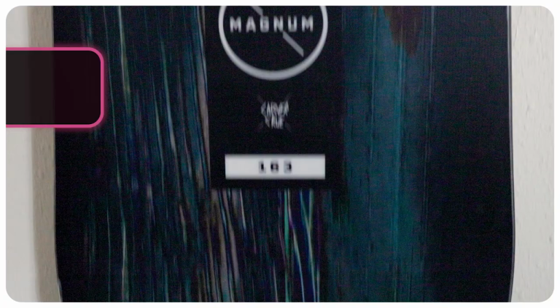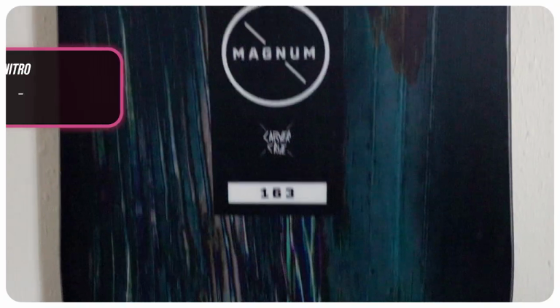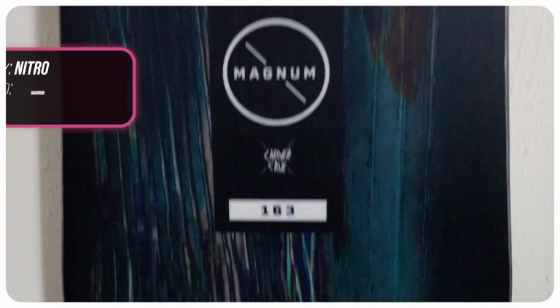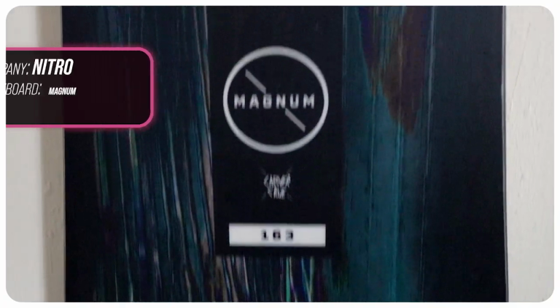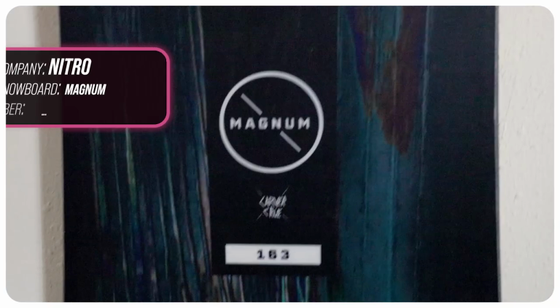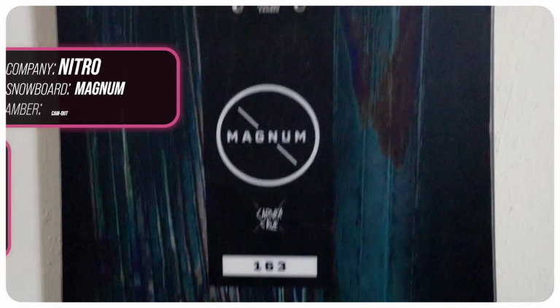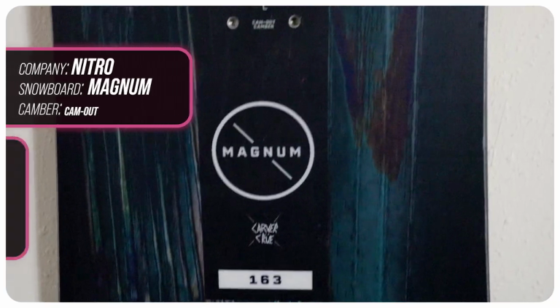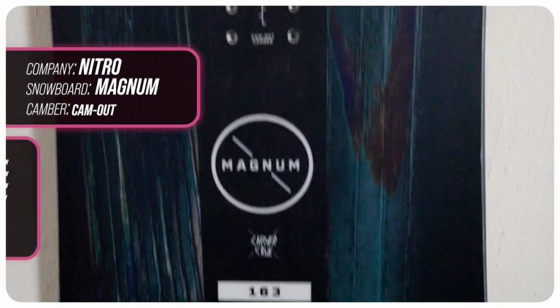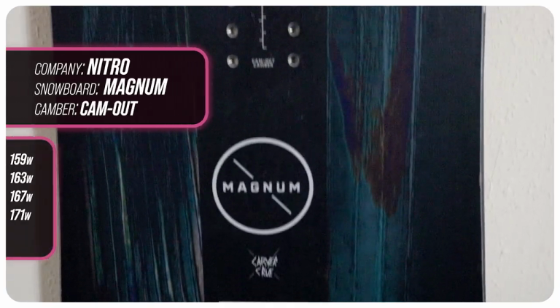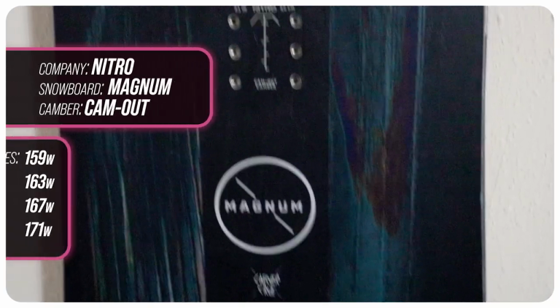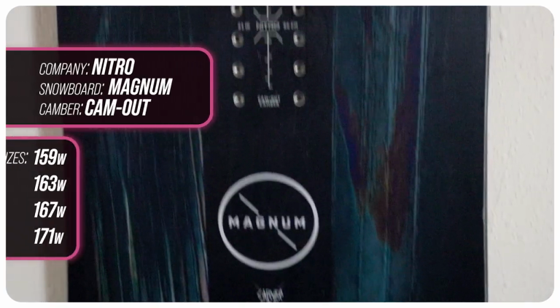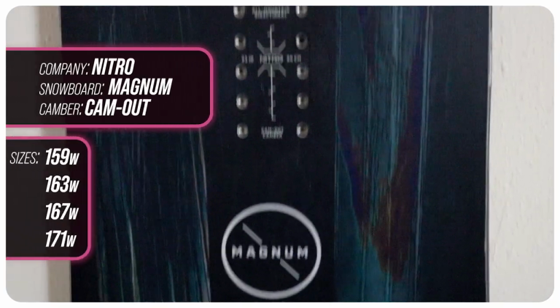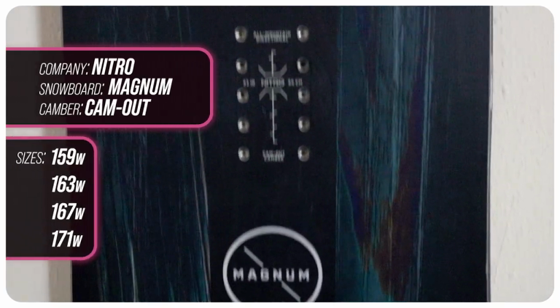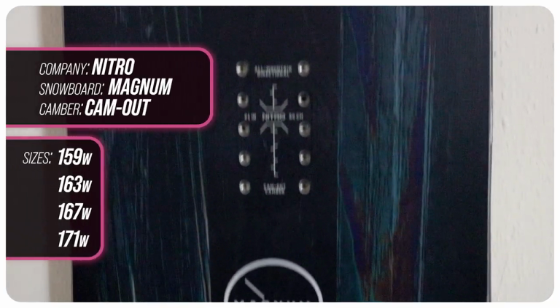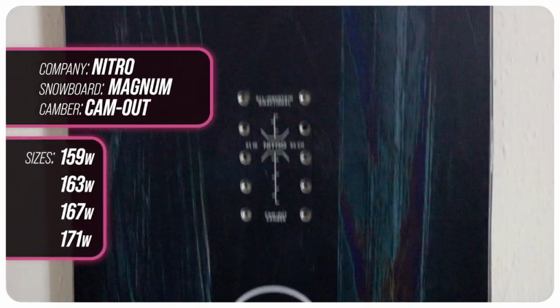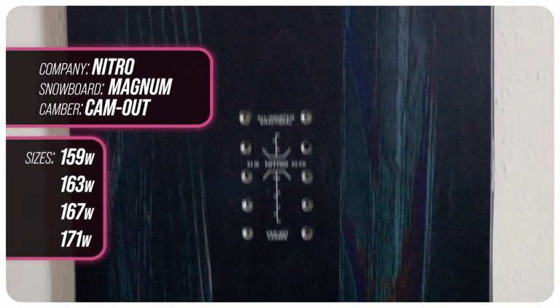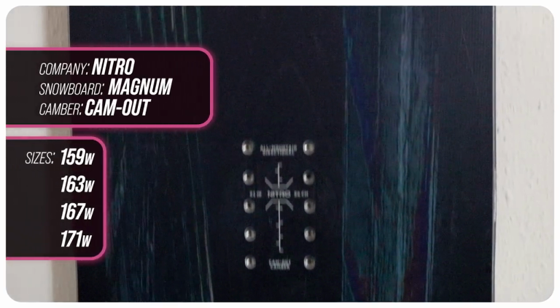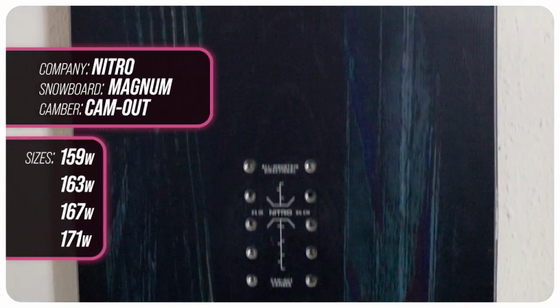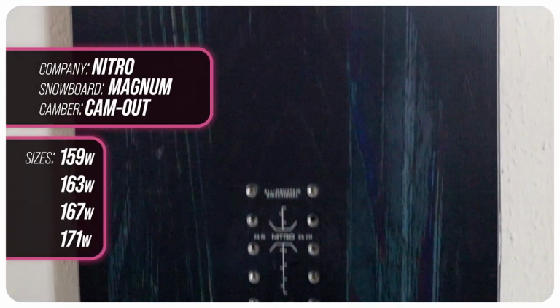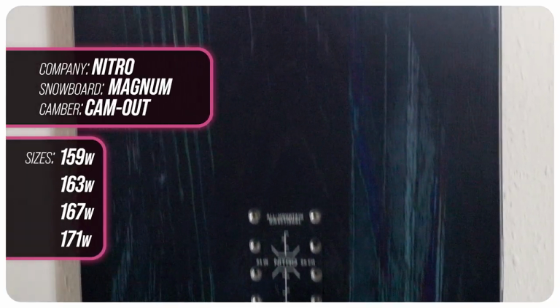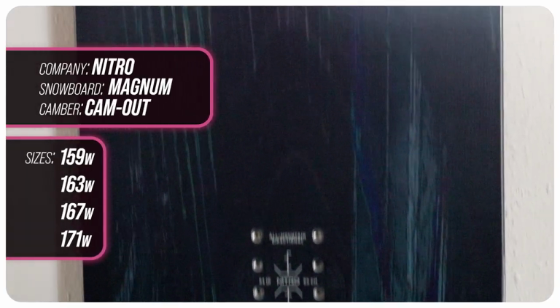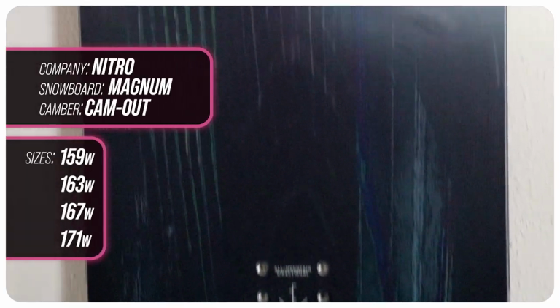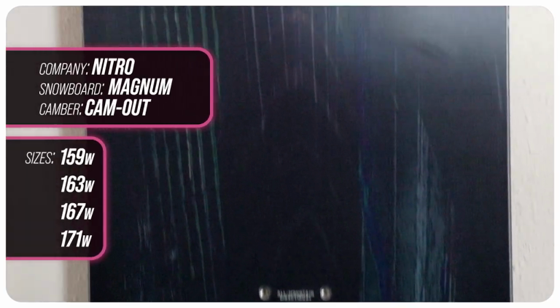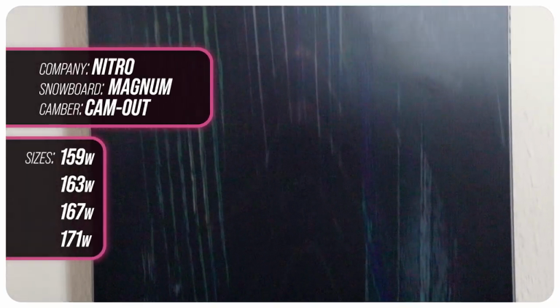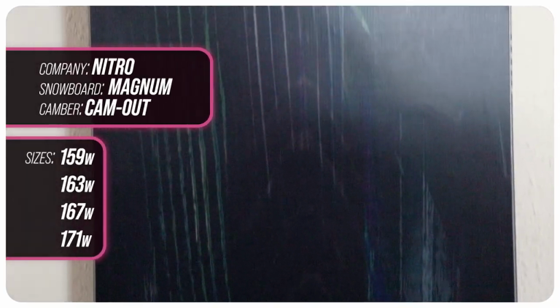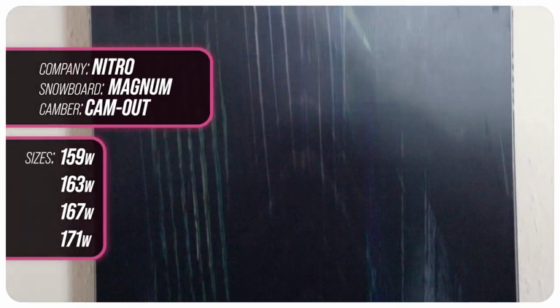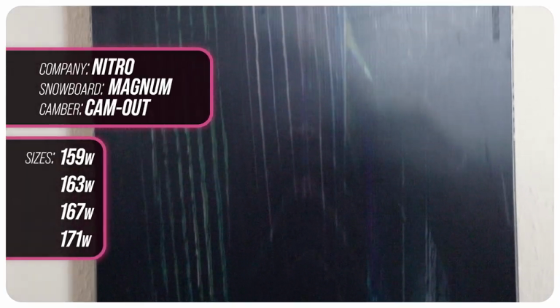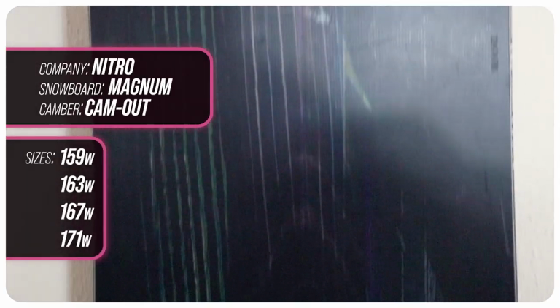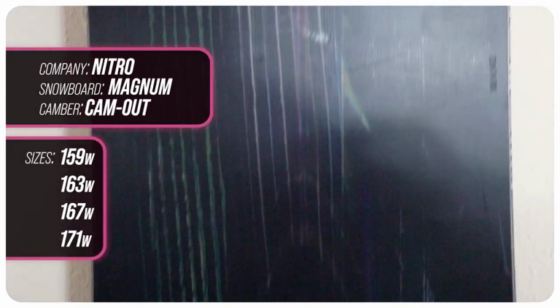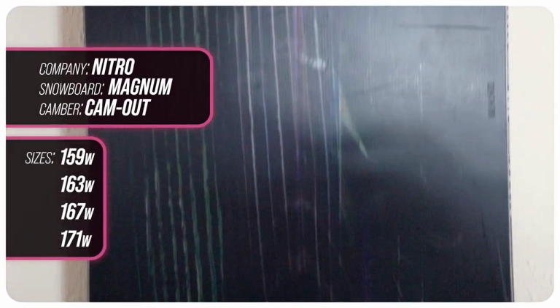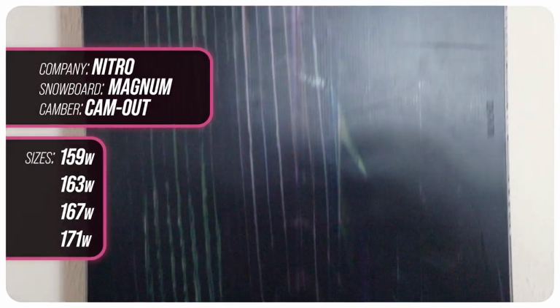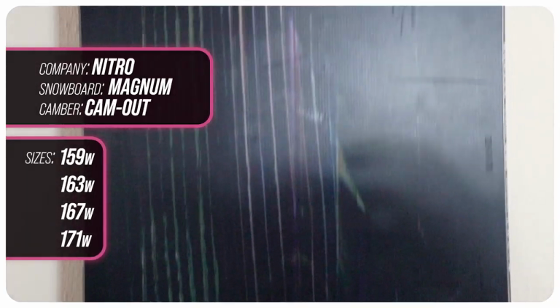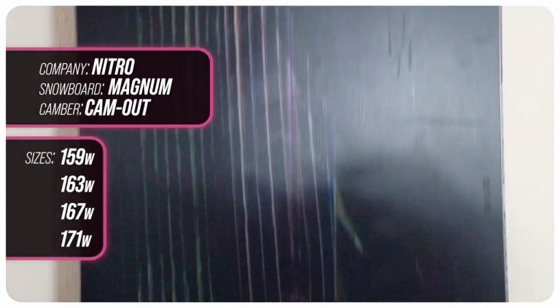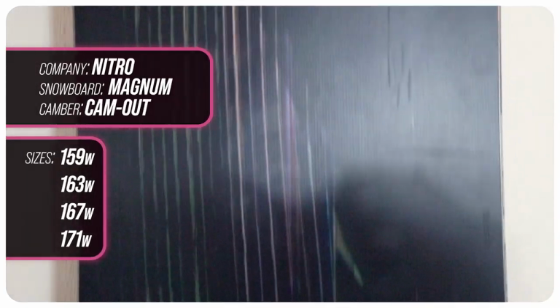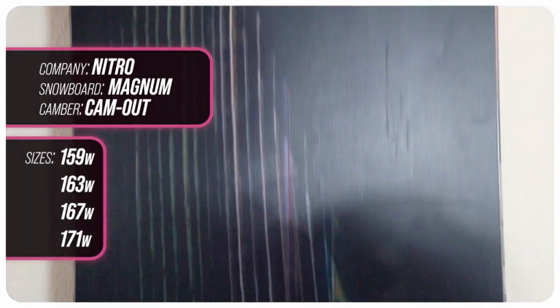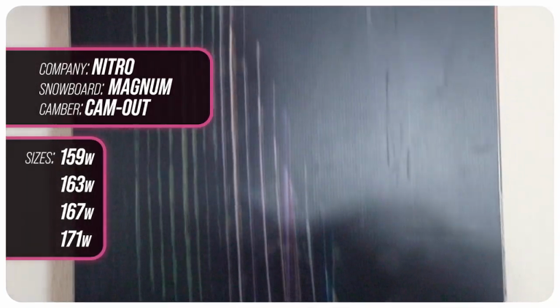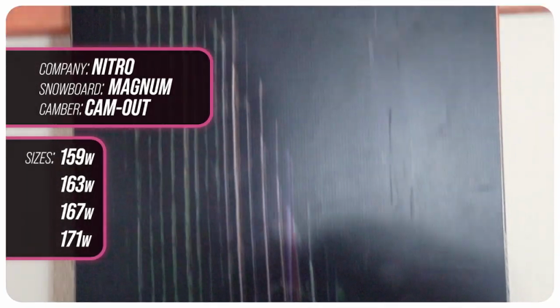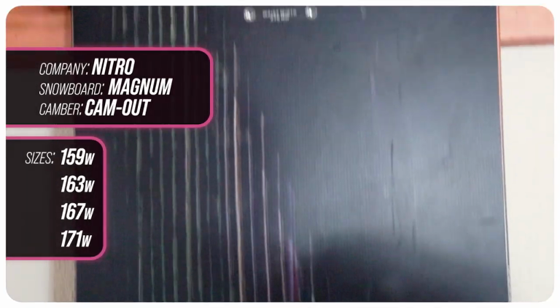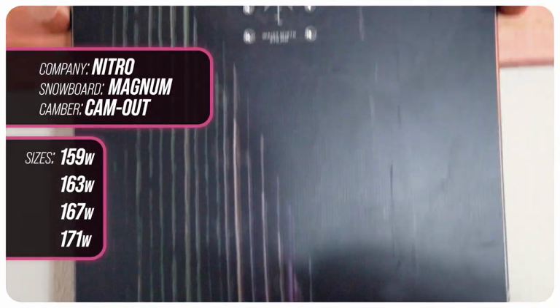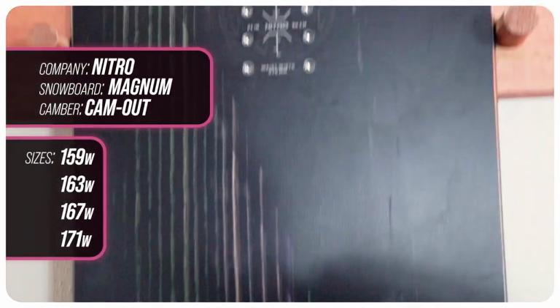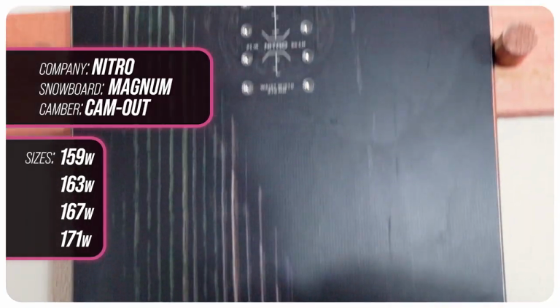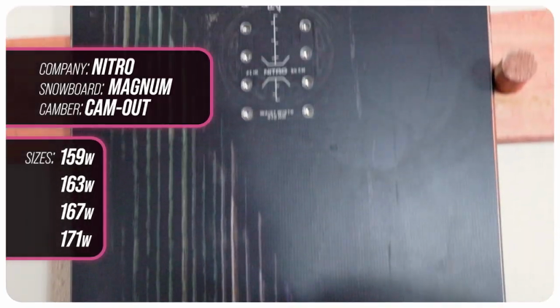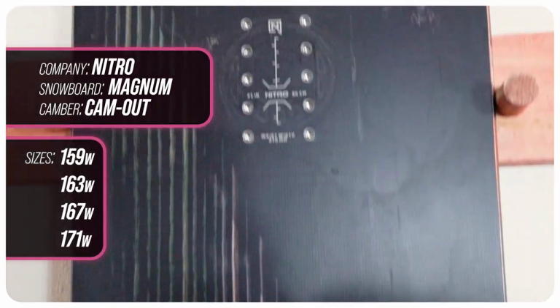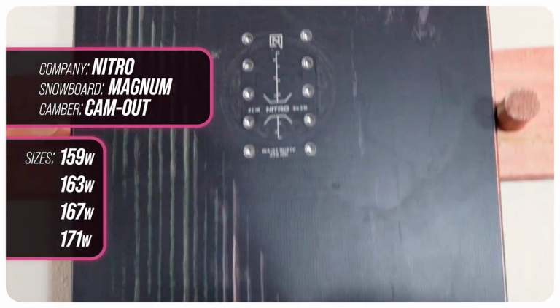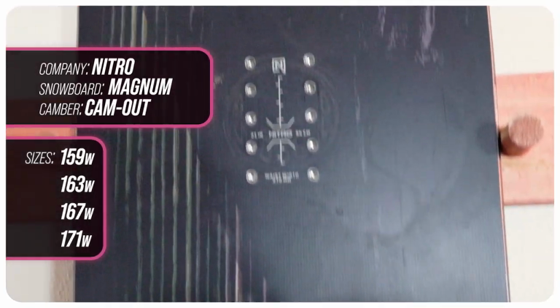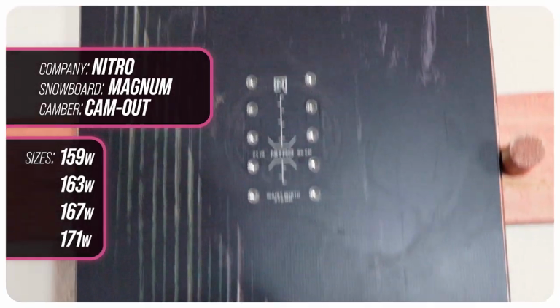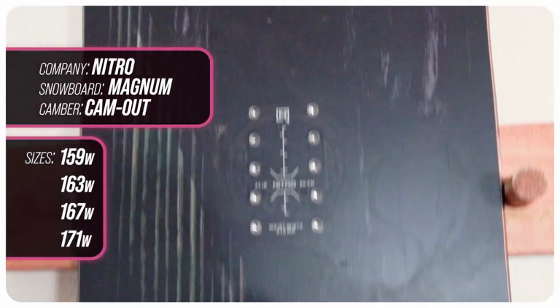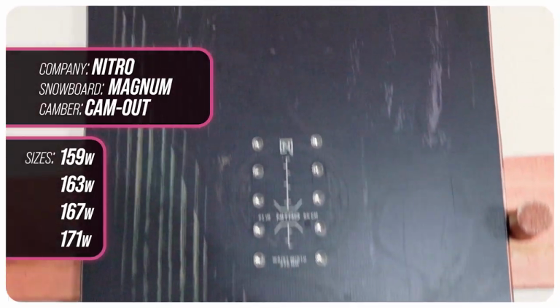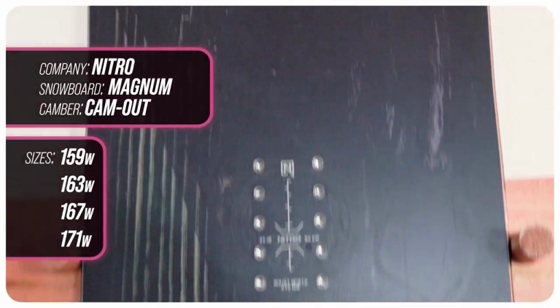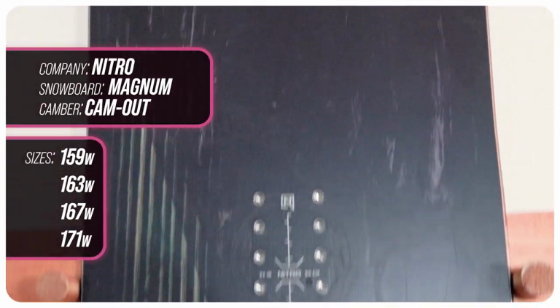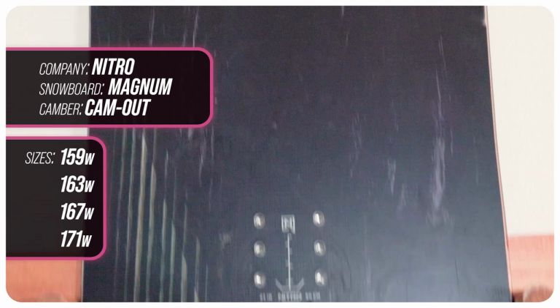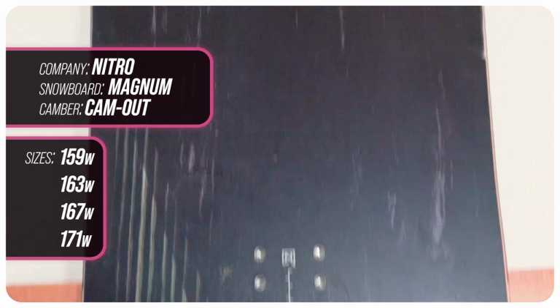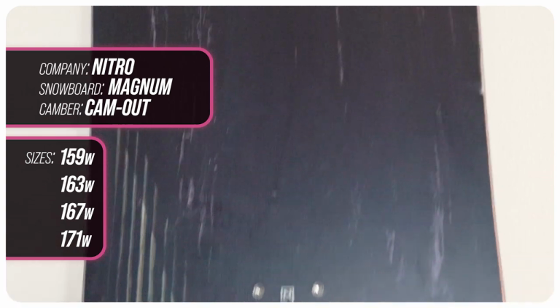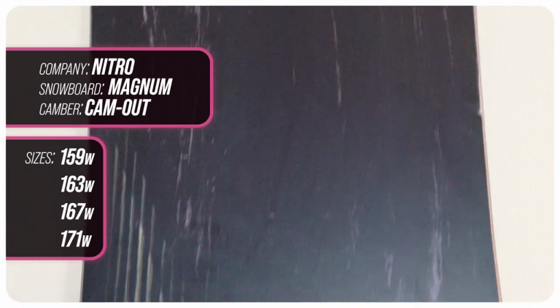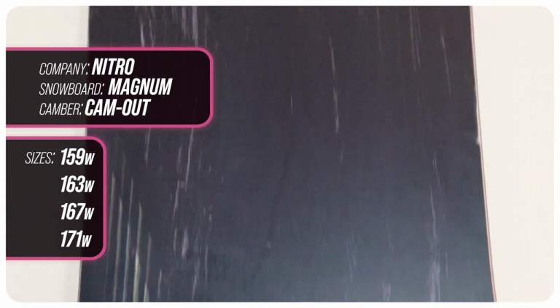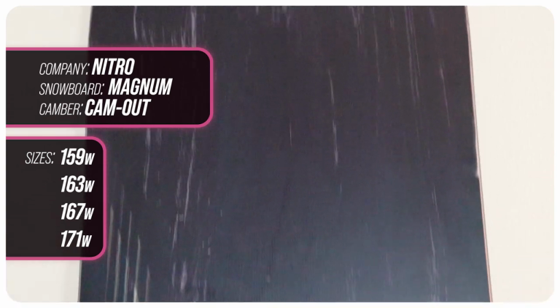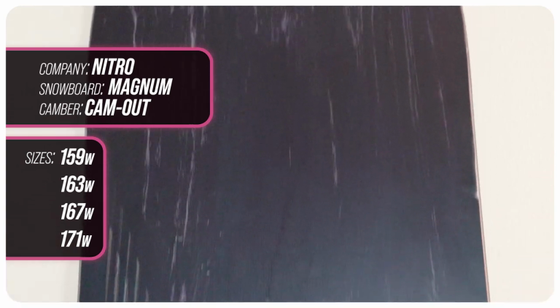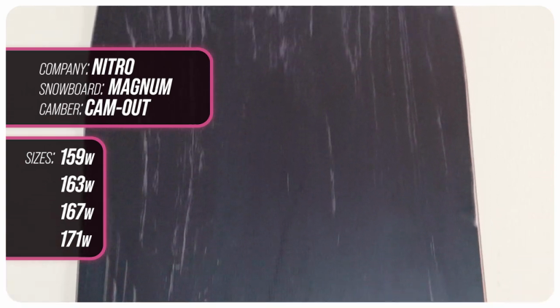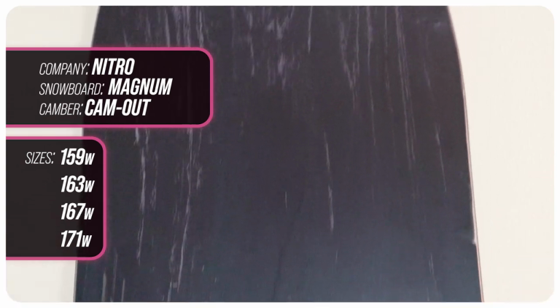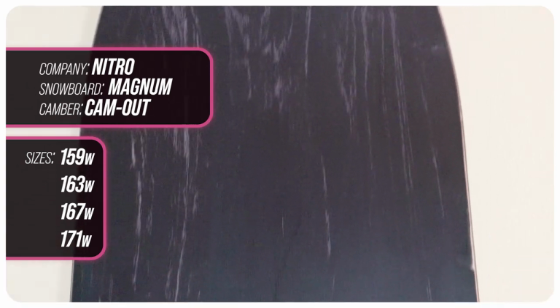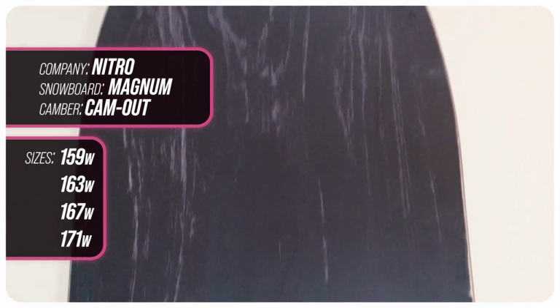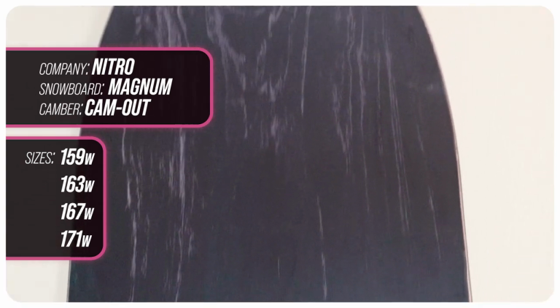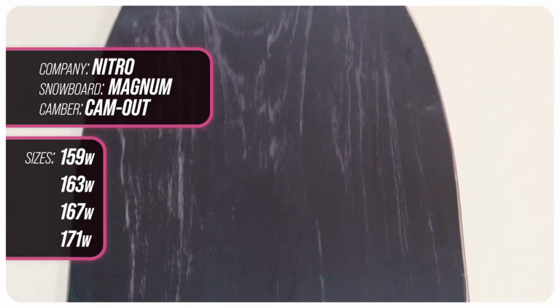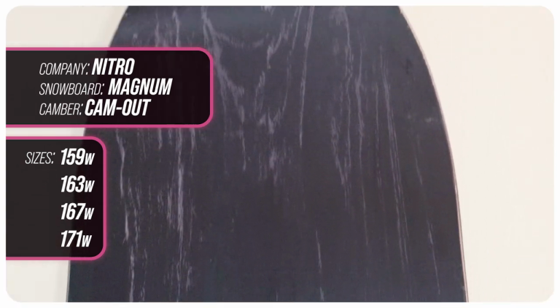This board is available in 159 wide, 163 wide, 167 wide, and 171 wide.